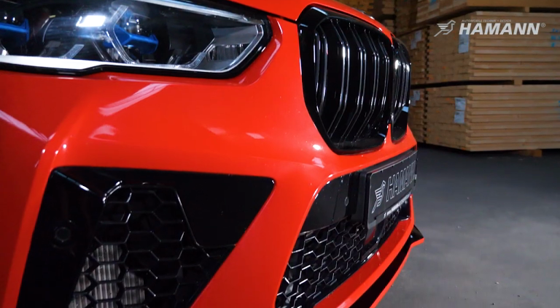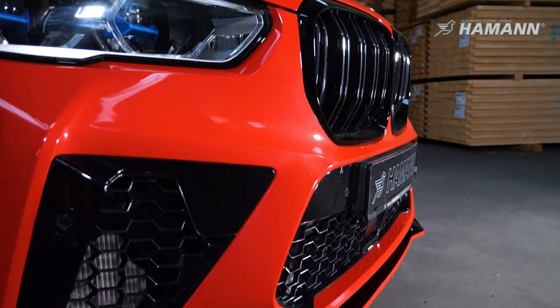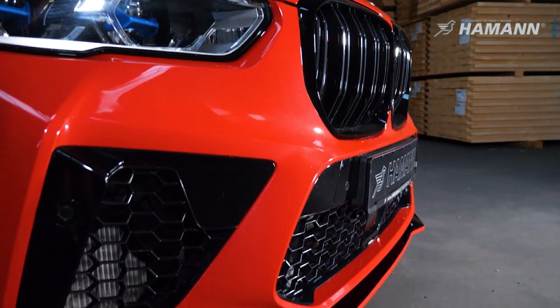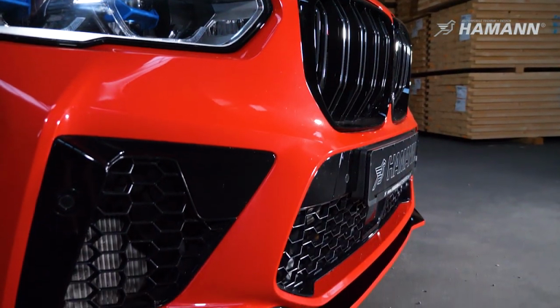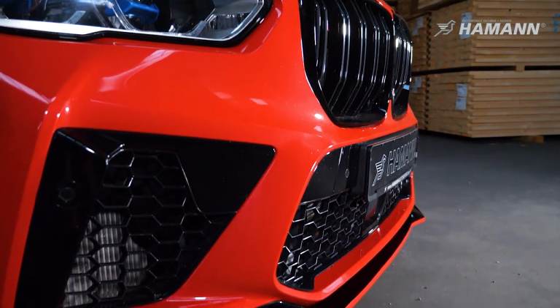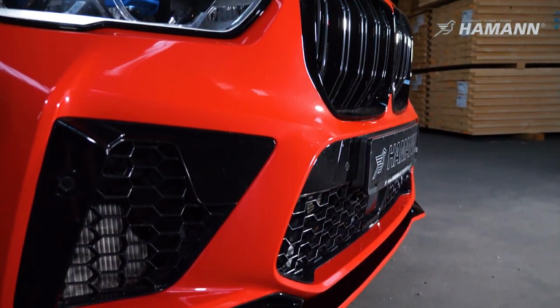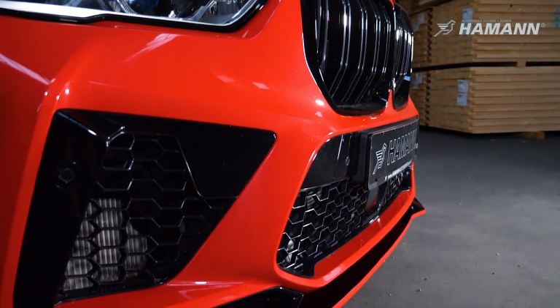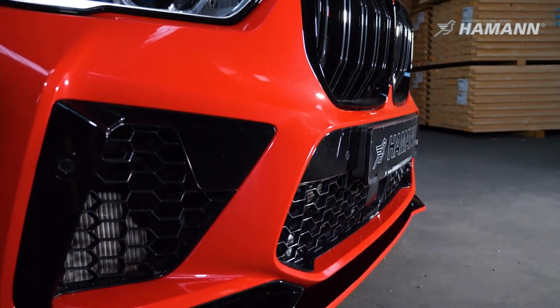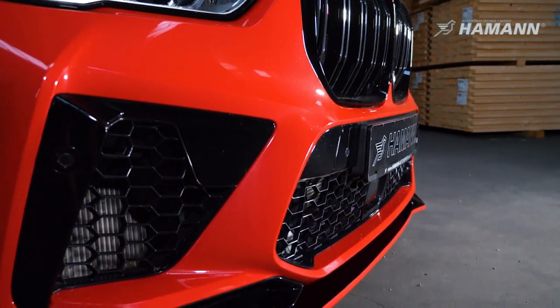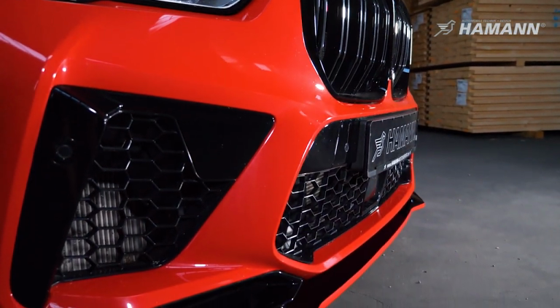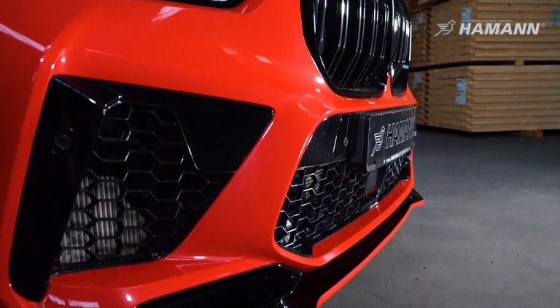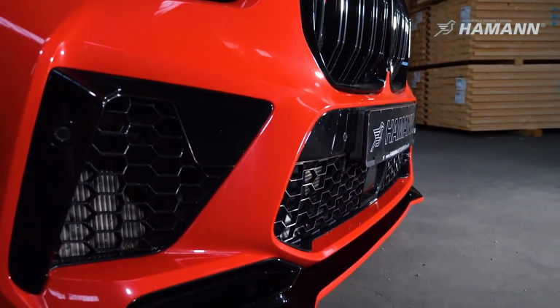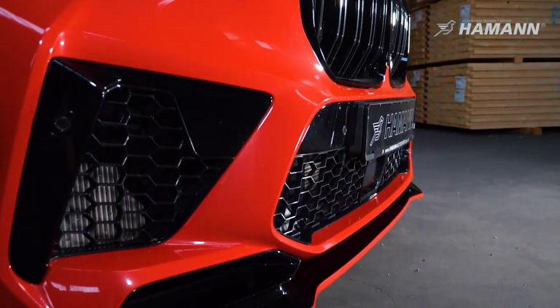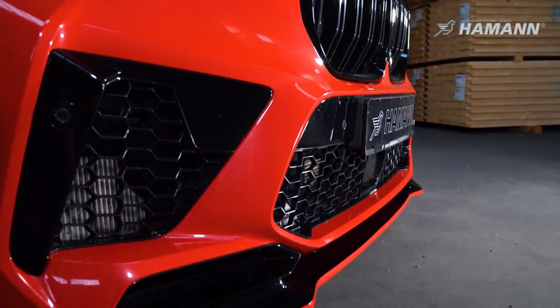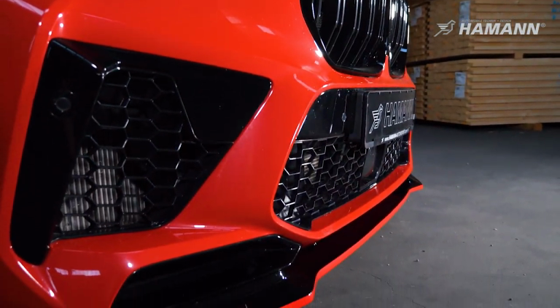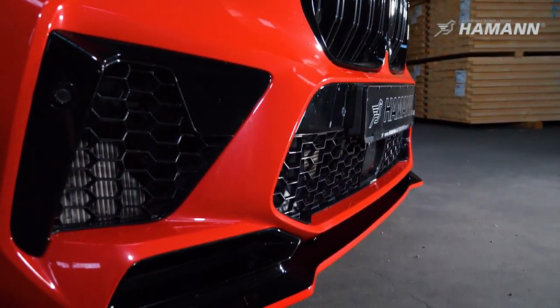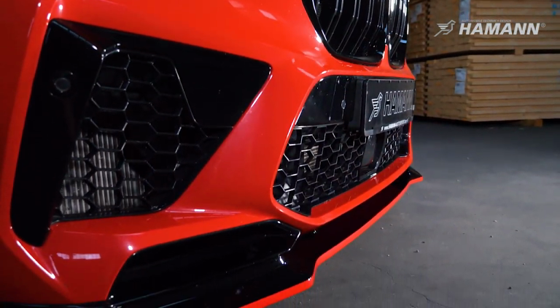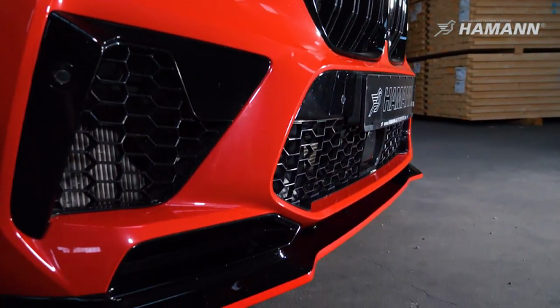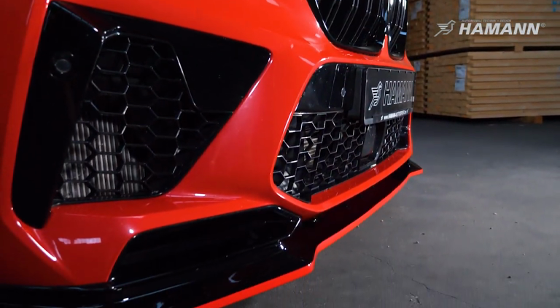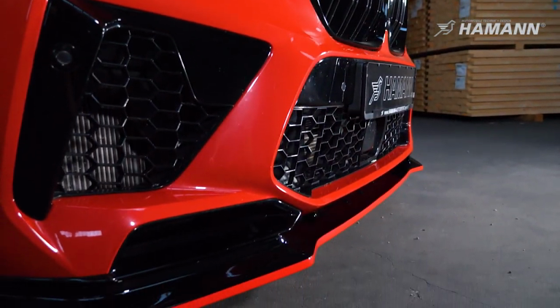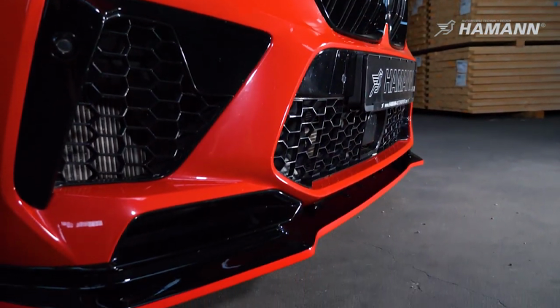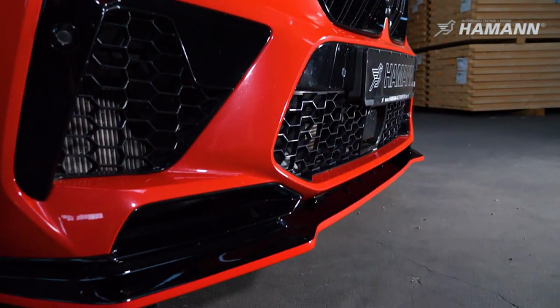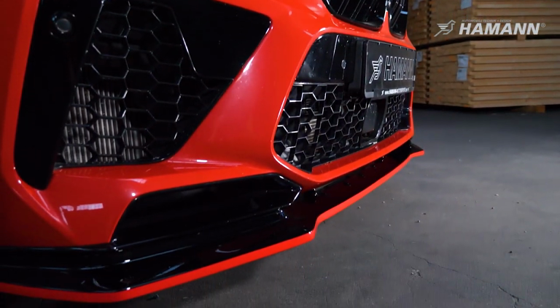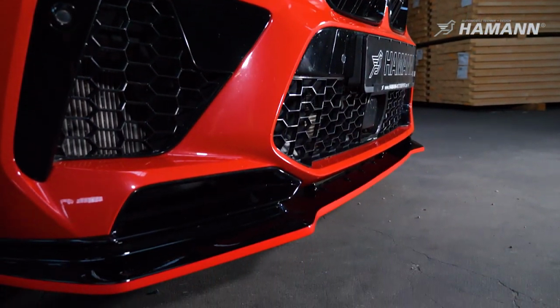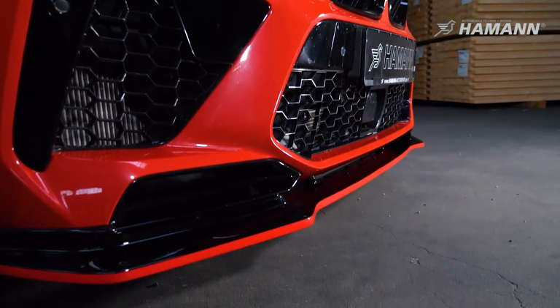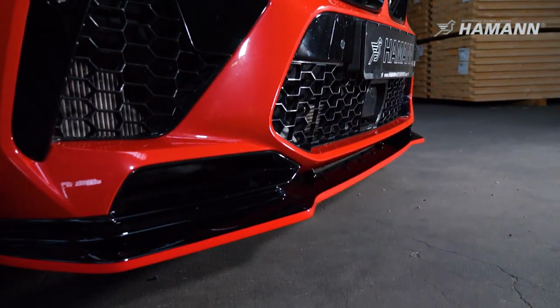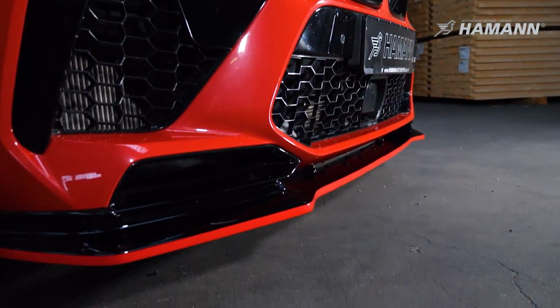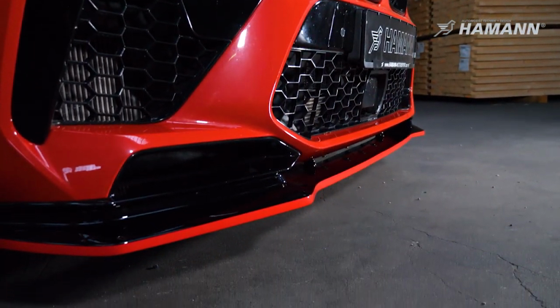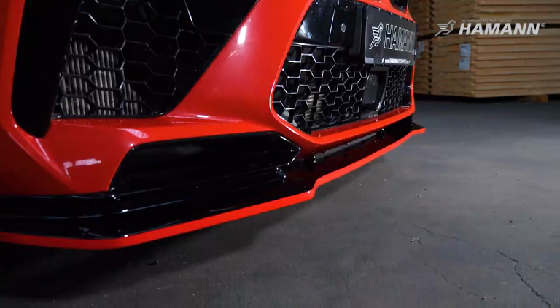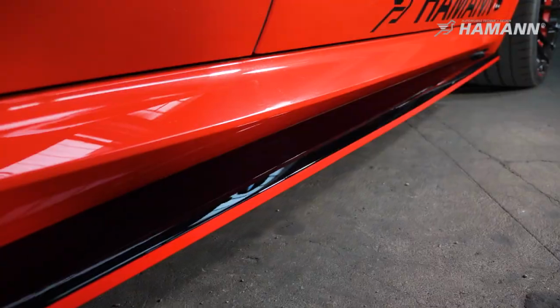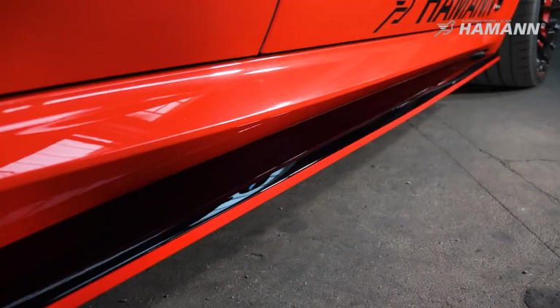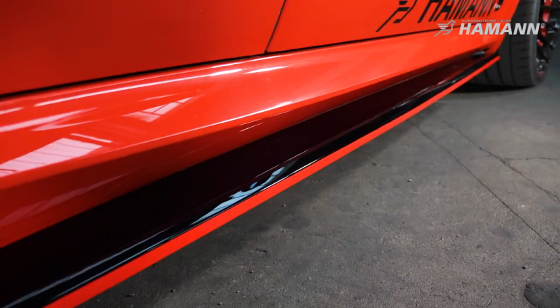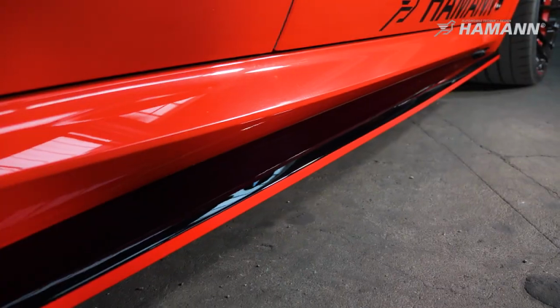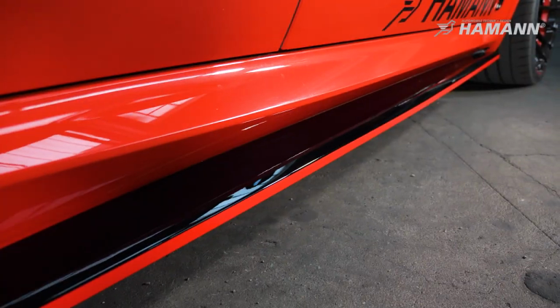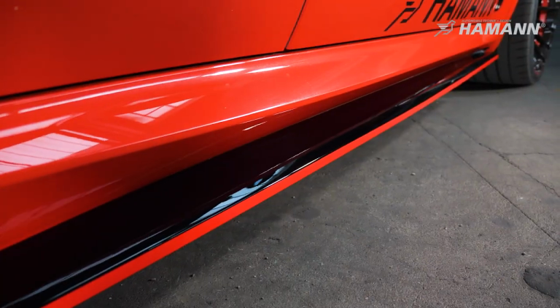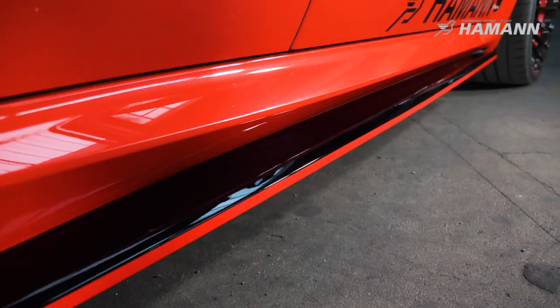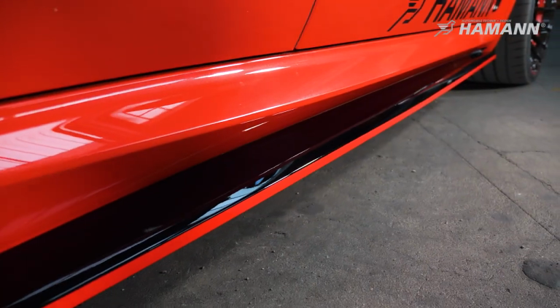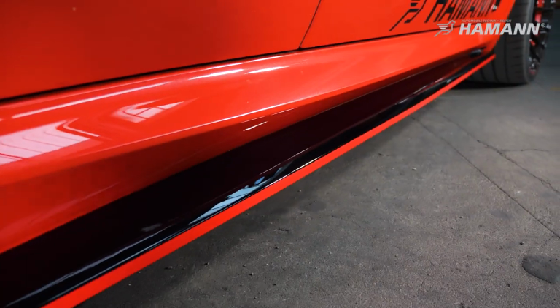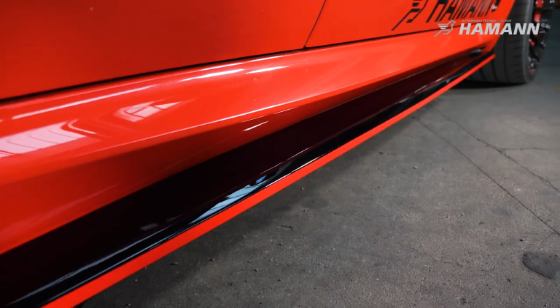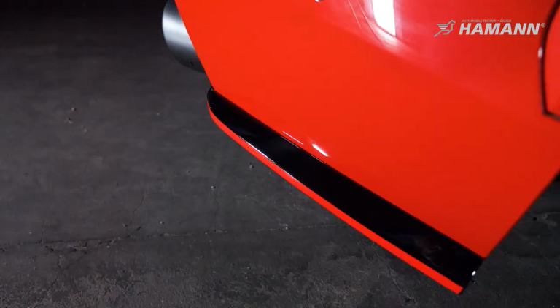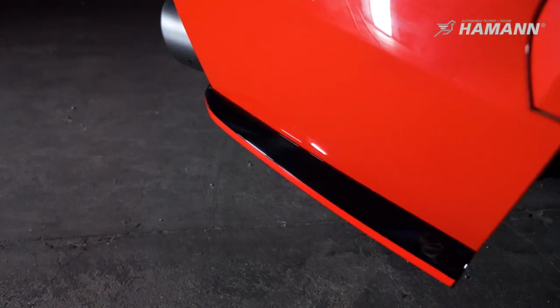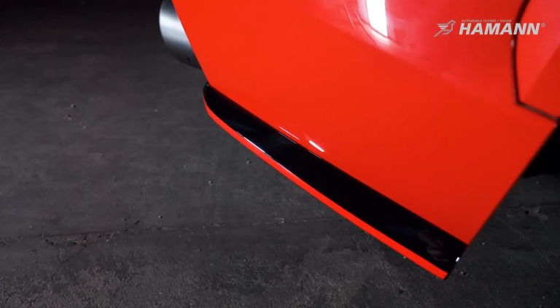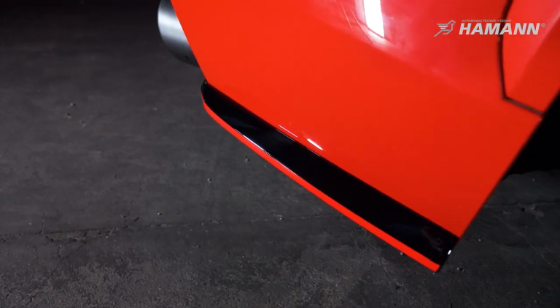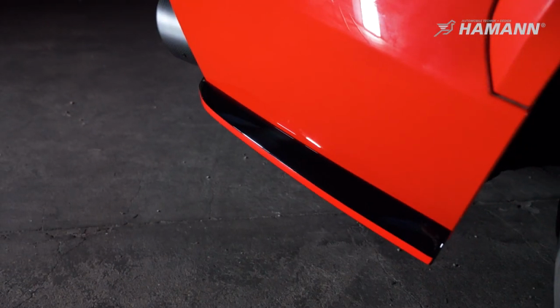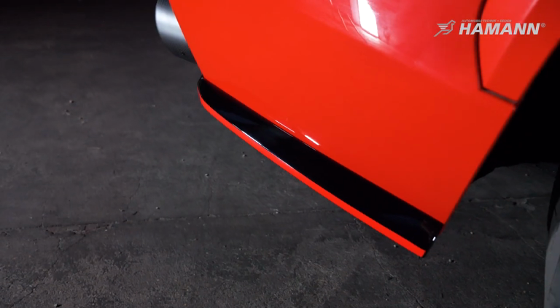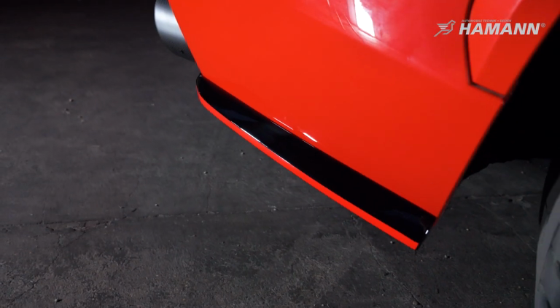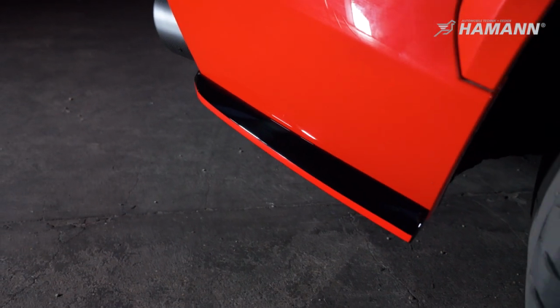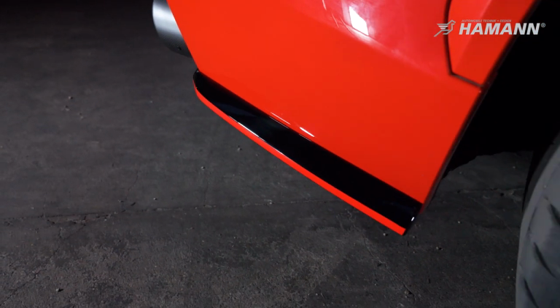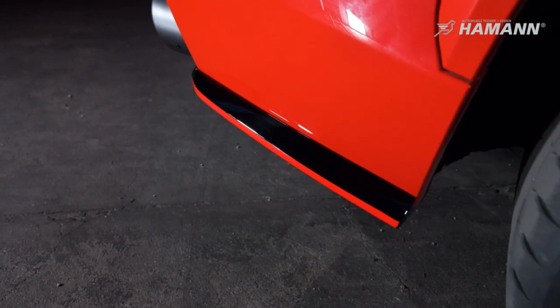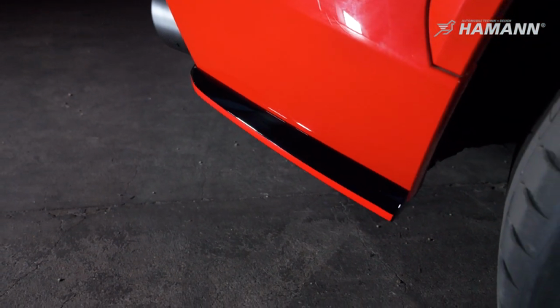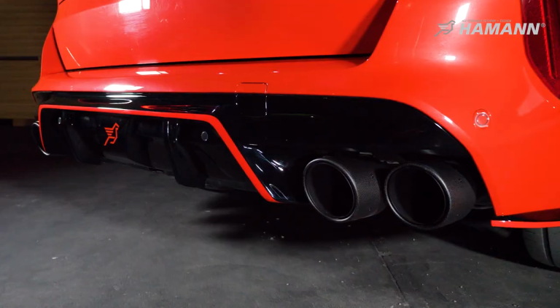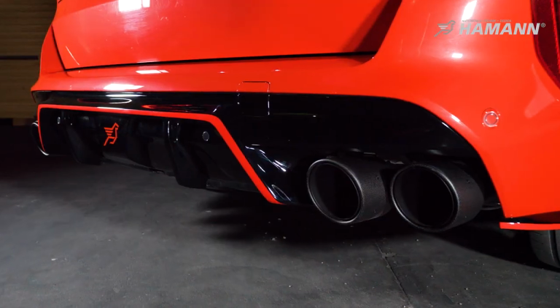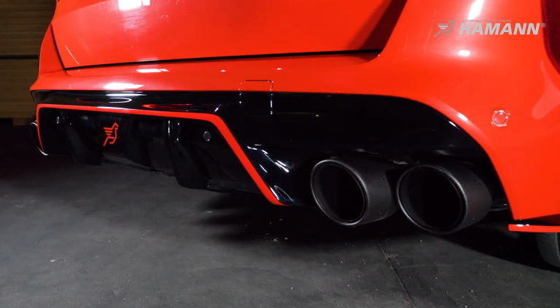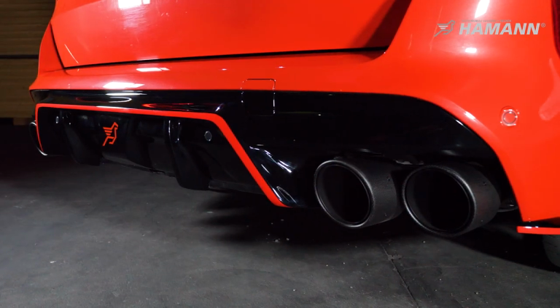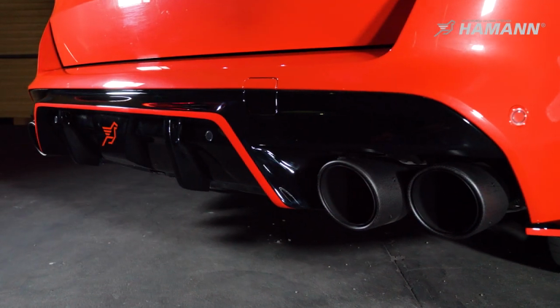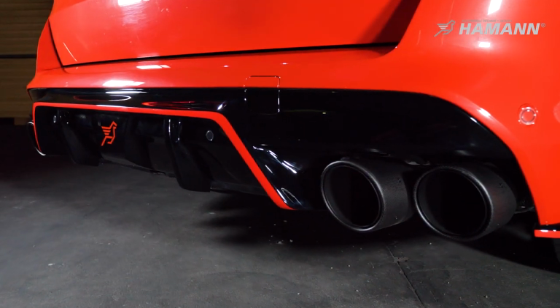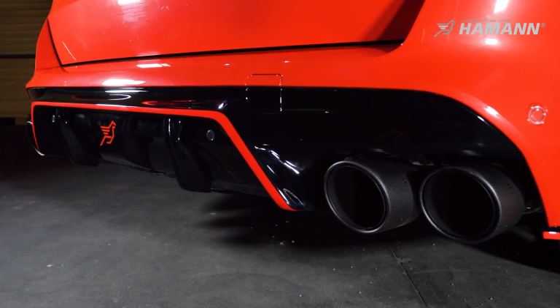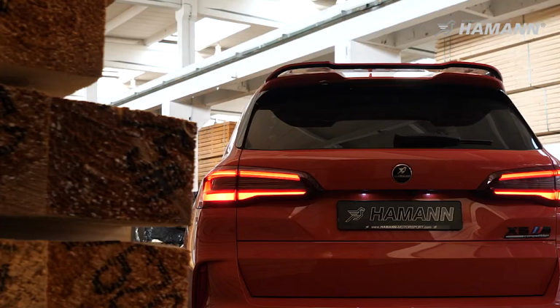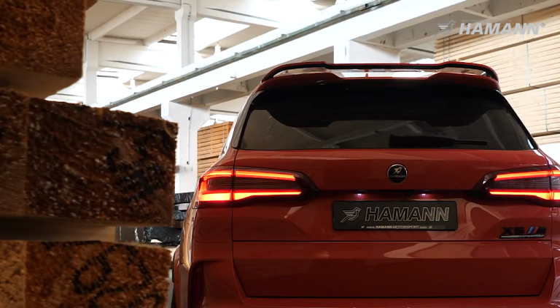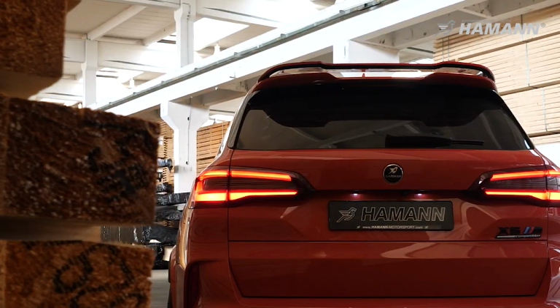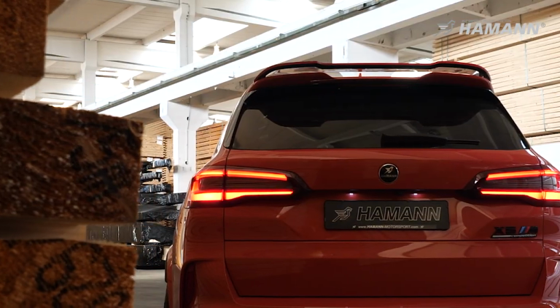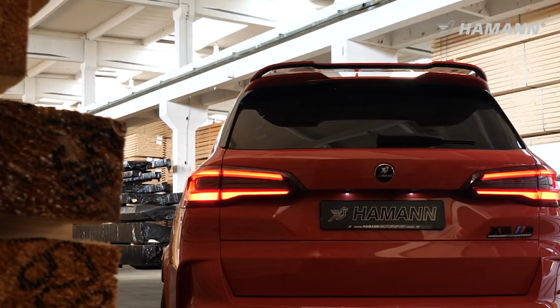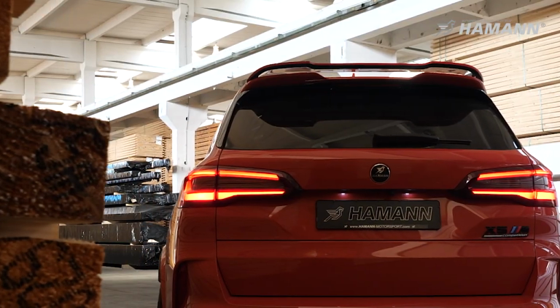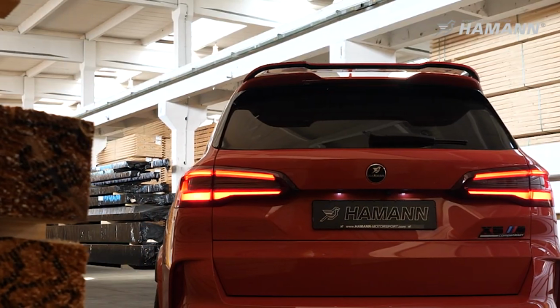For aerodynamics, we have the add-on front spoiler, side skirts, rear winglets, rear diffuser, and roof spoiler.